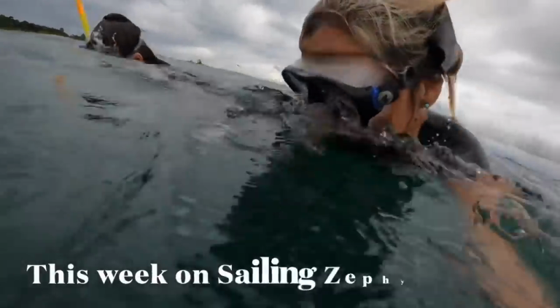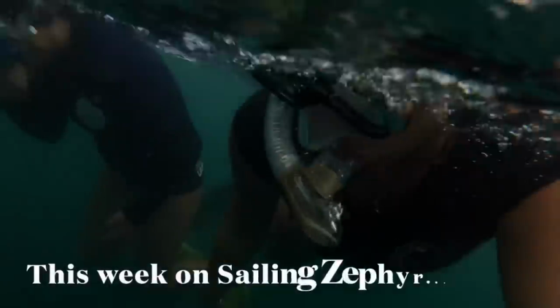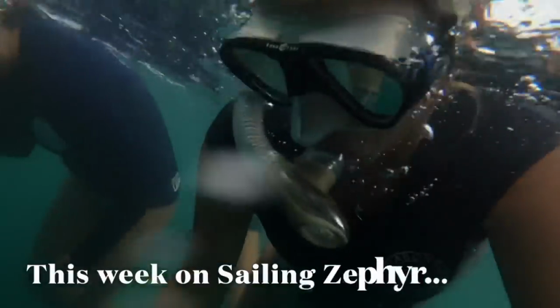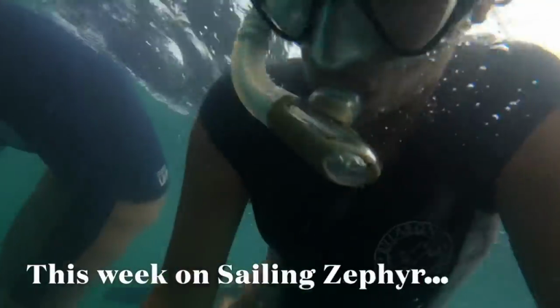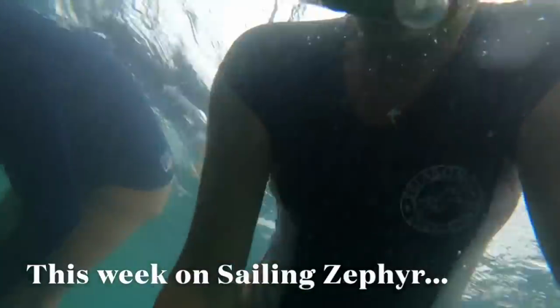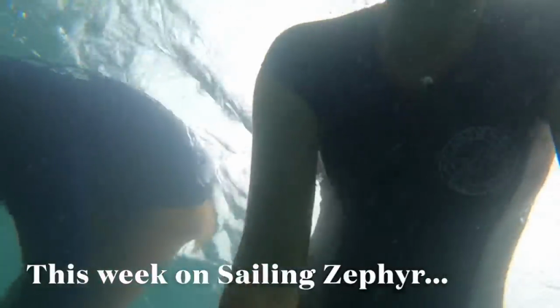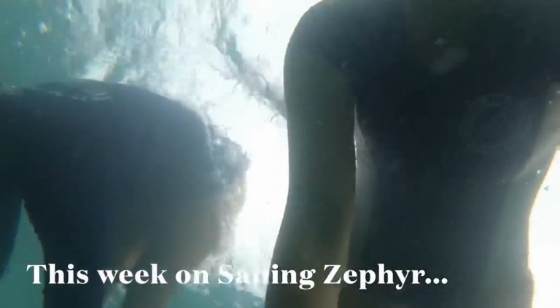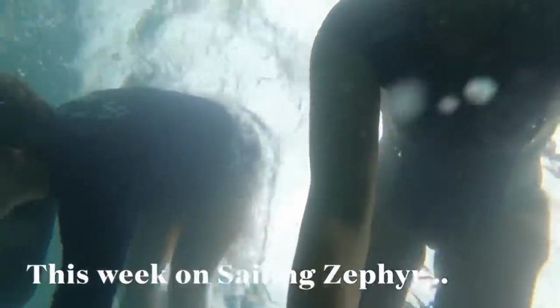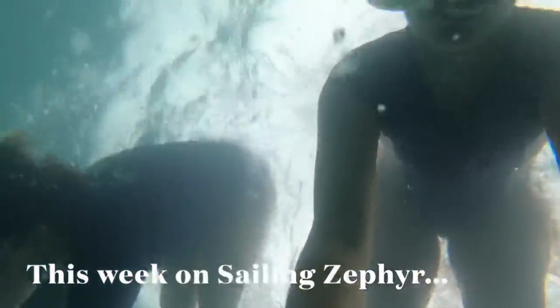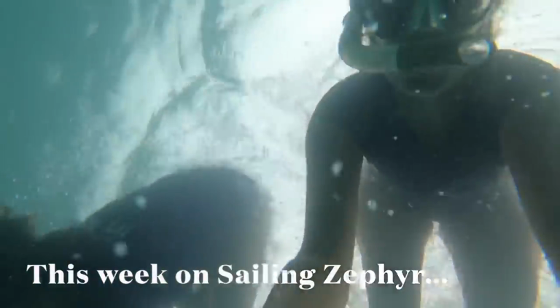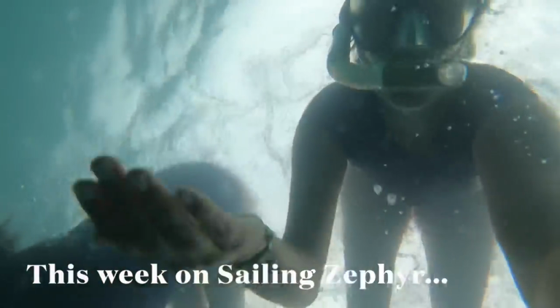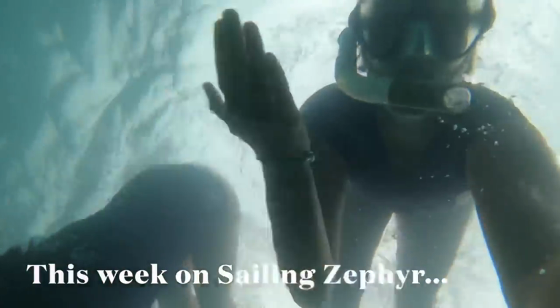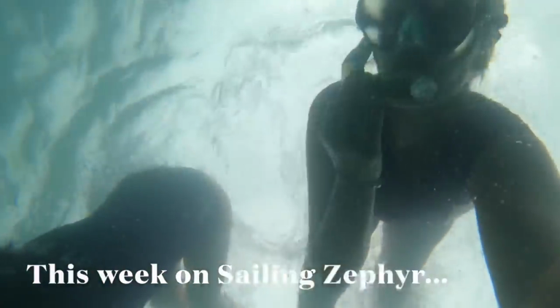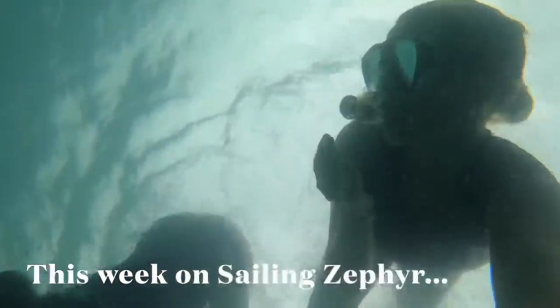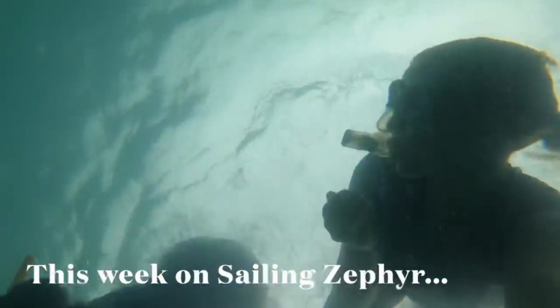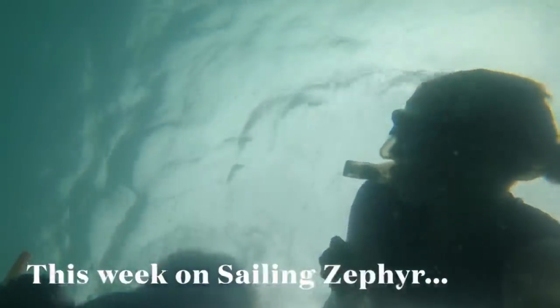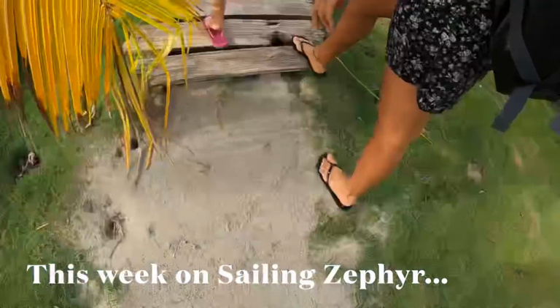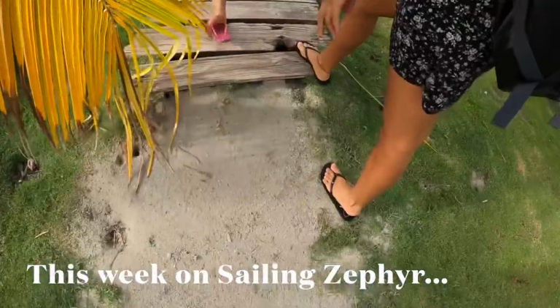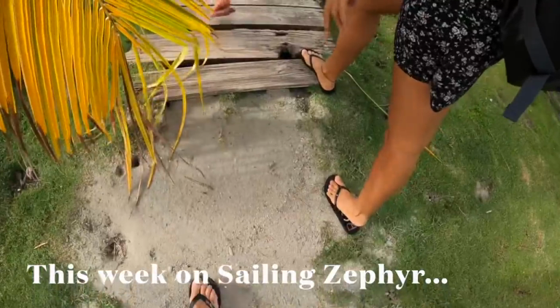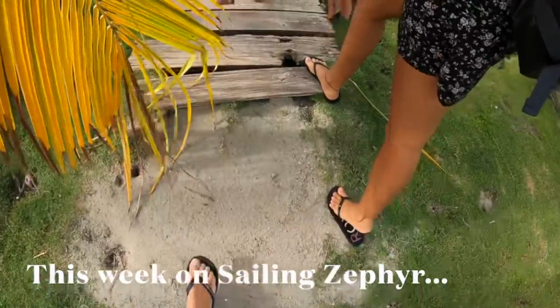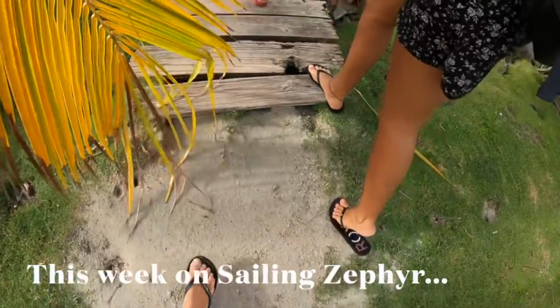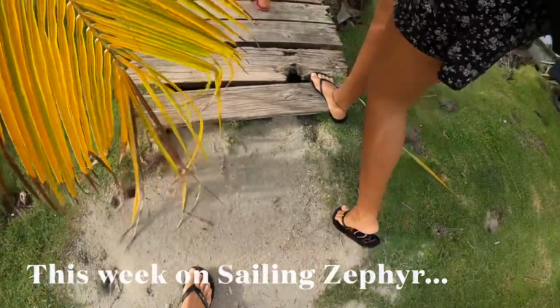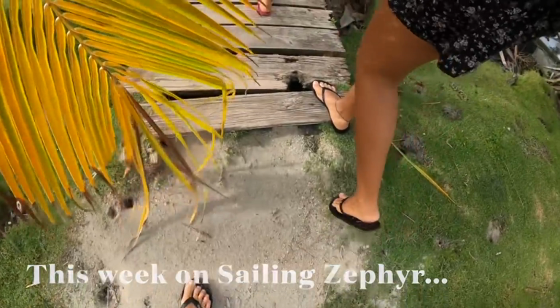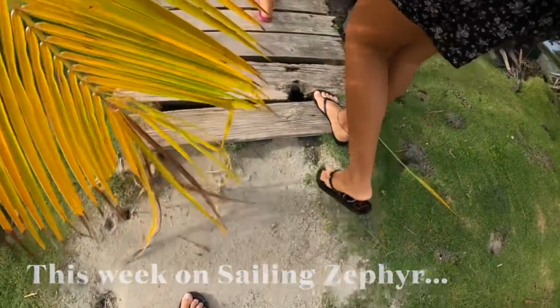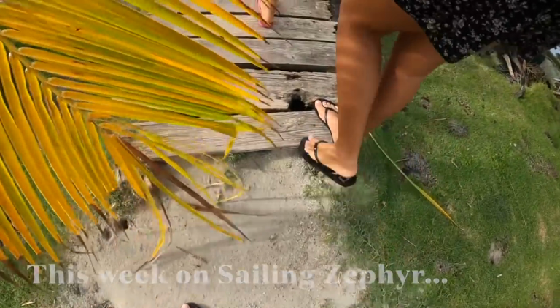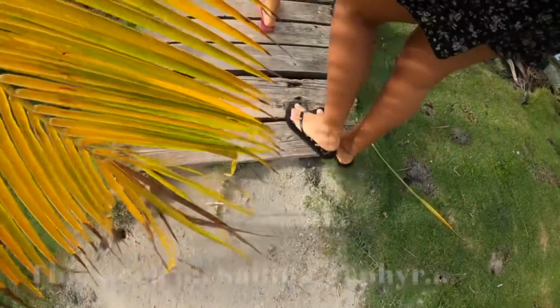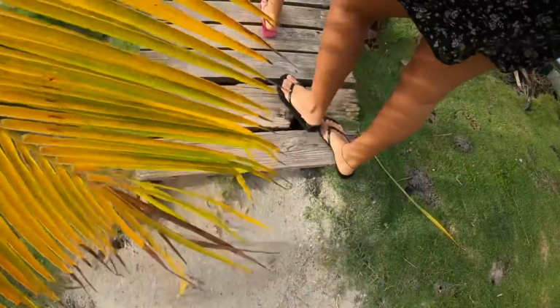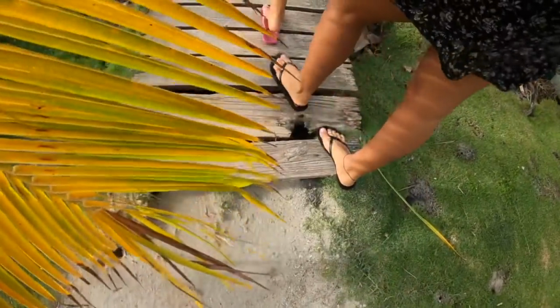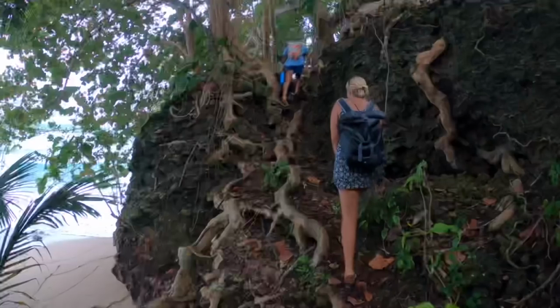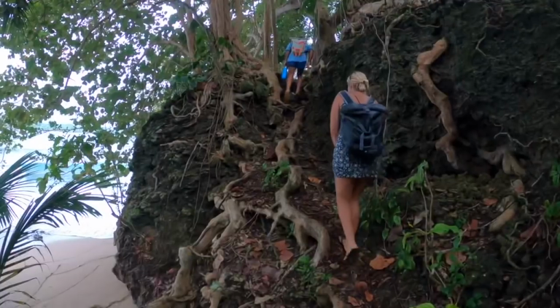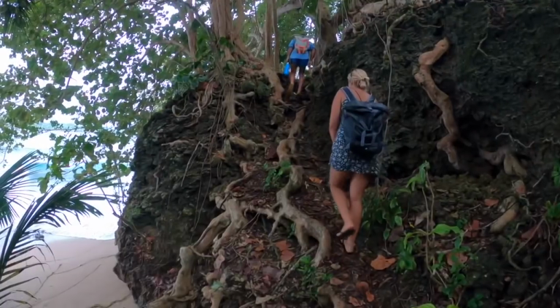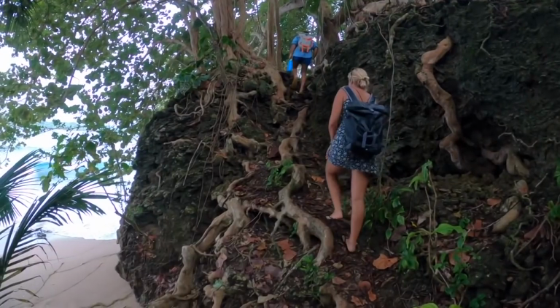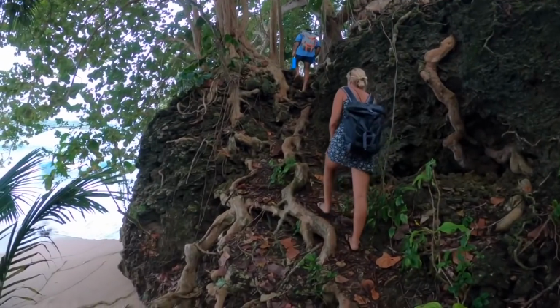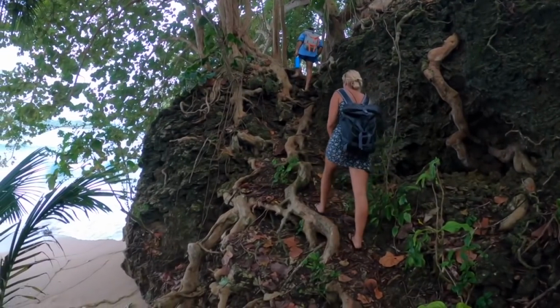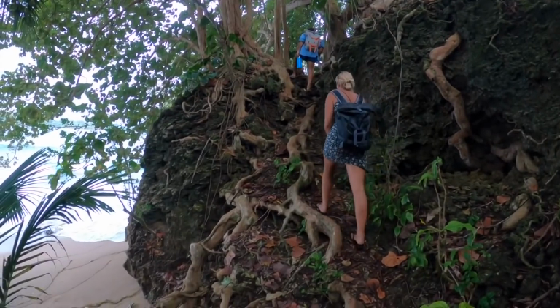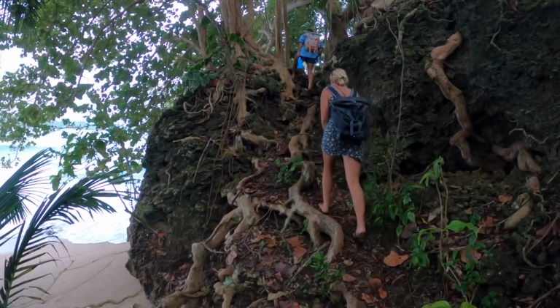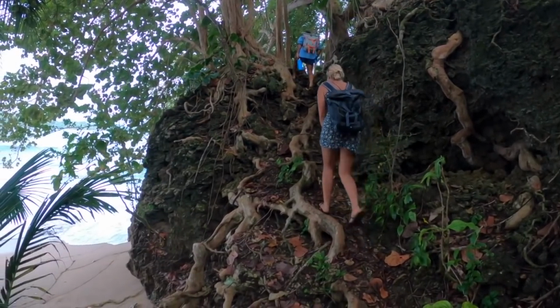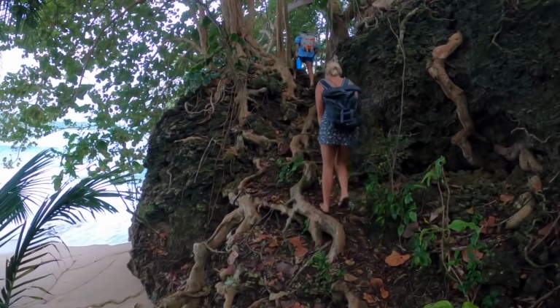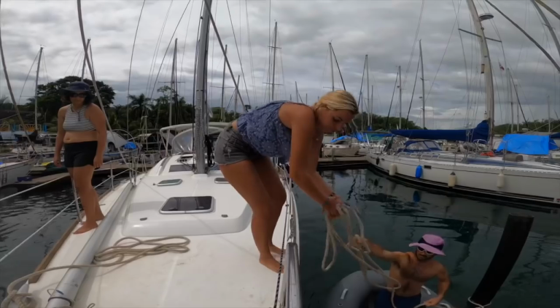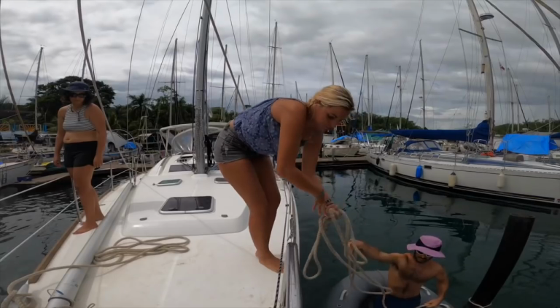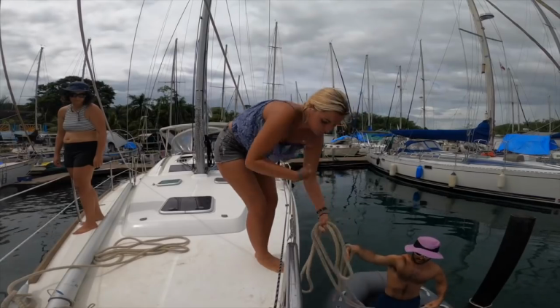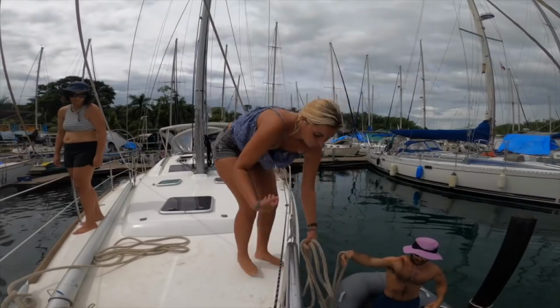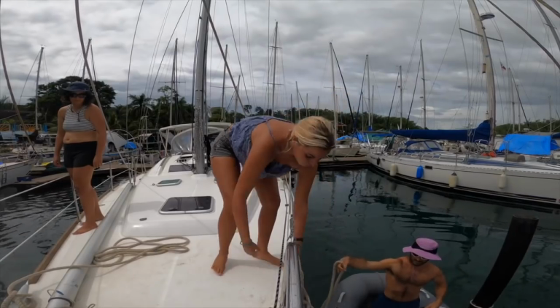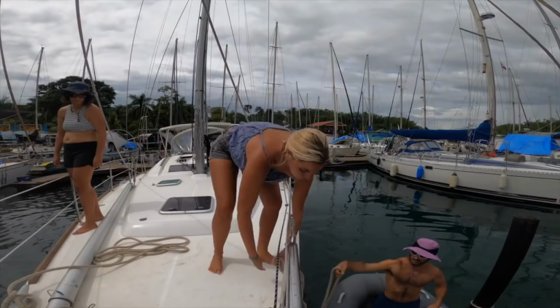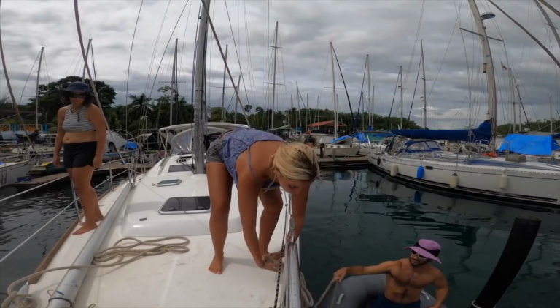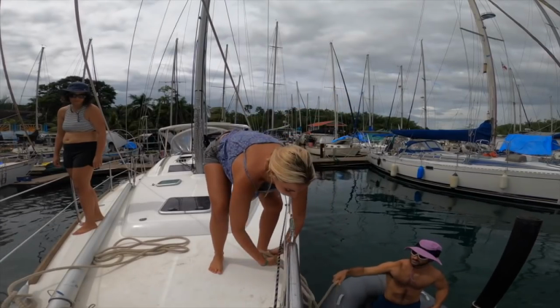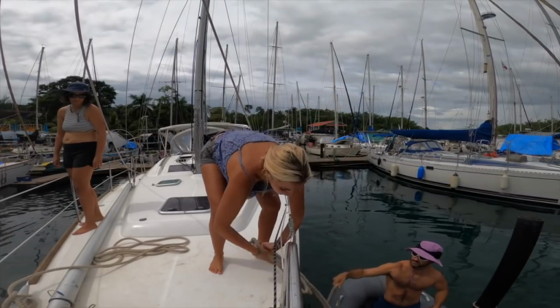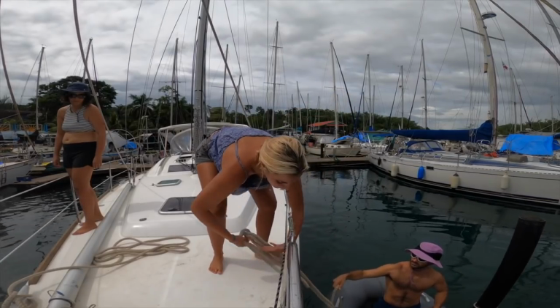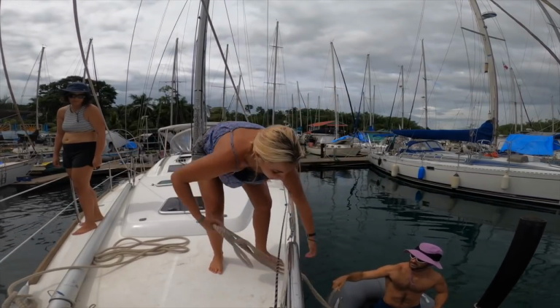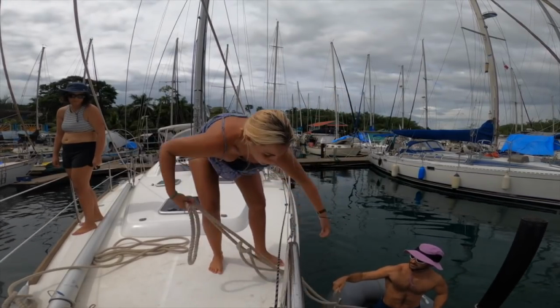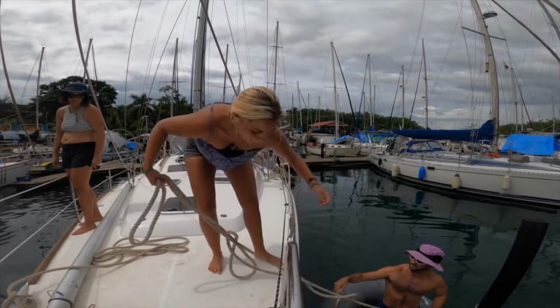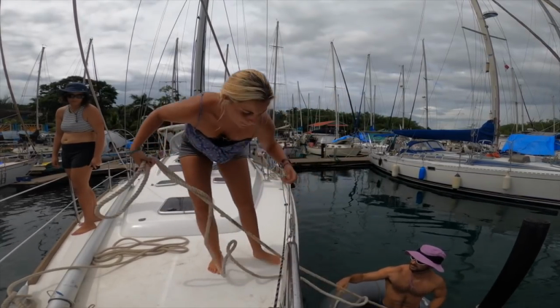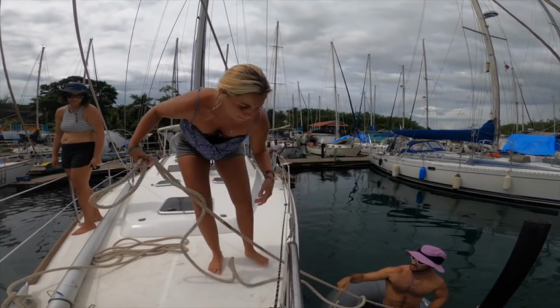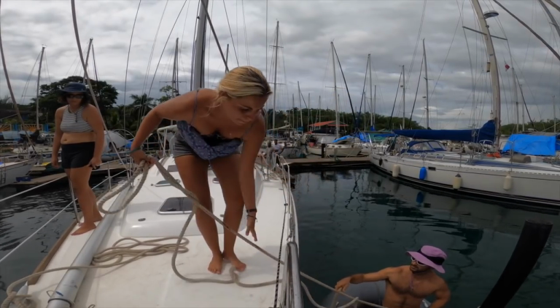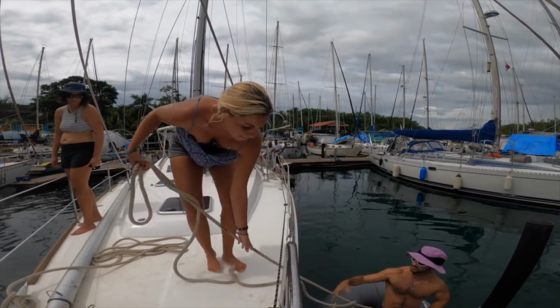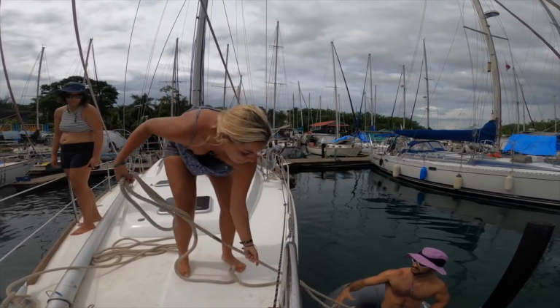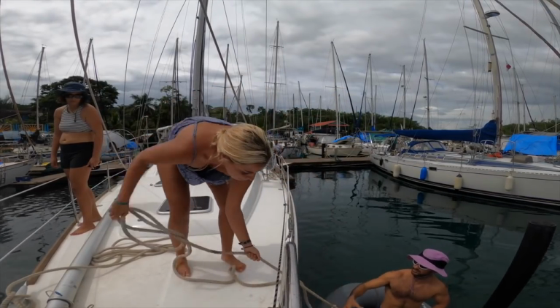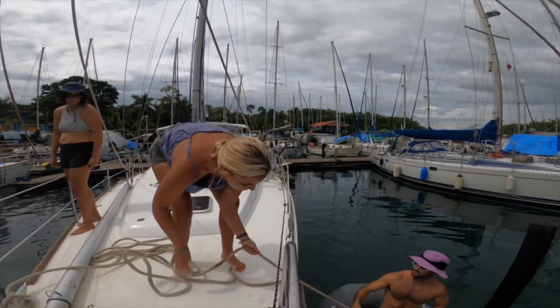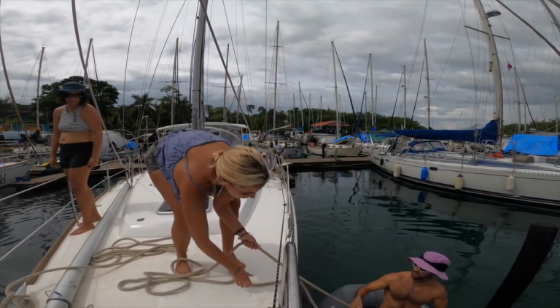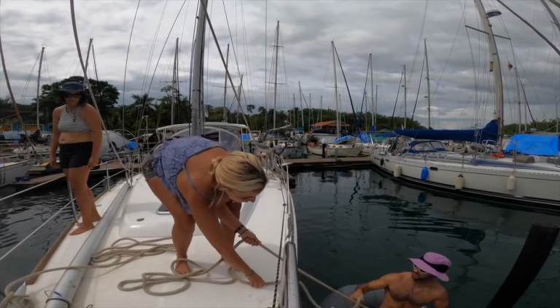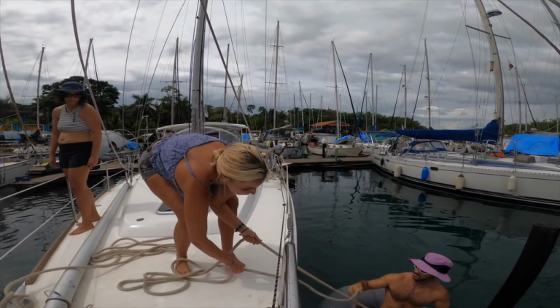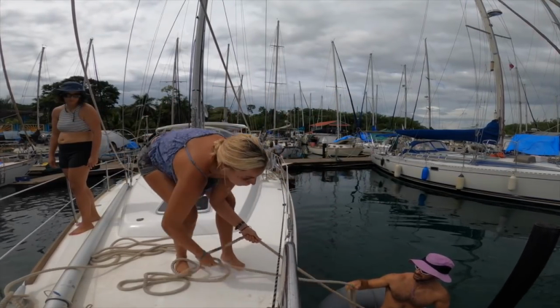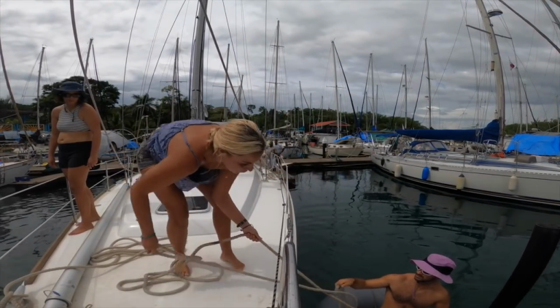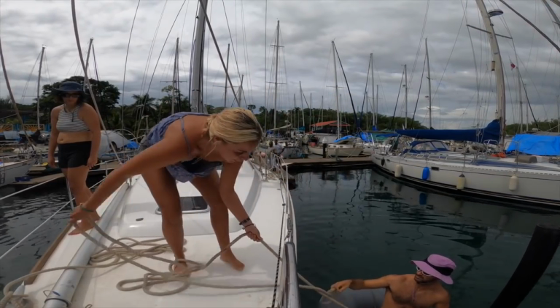This week on Sailing Zephyr, we enjoy our last few days at anchor before we head into the marina and prepare Zephyr so that we can fly to Canada.